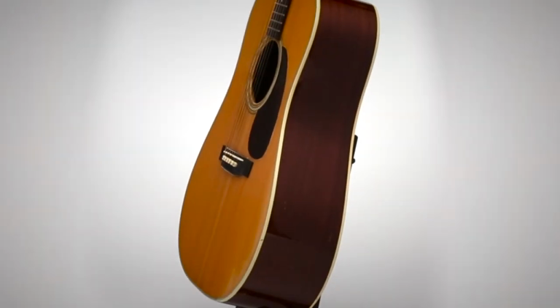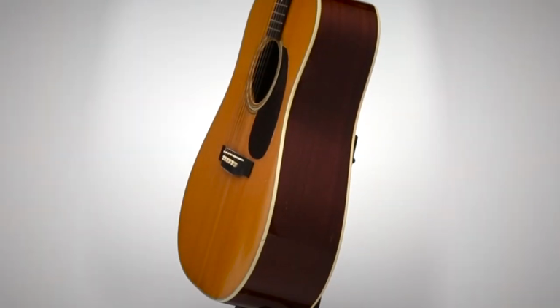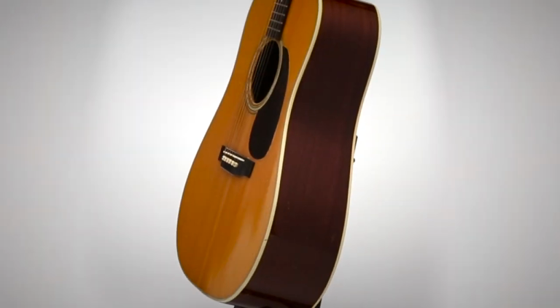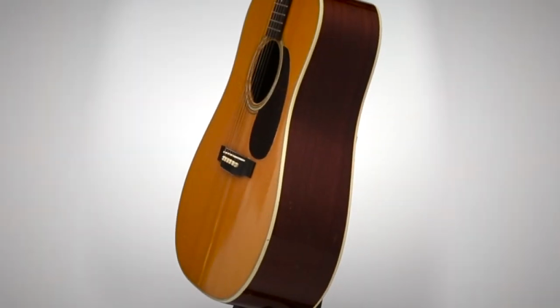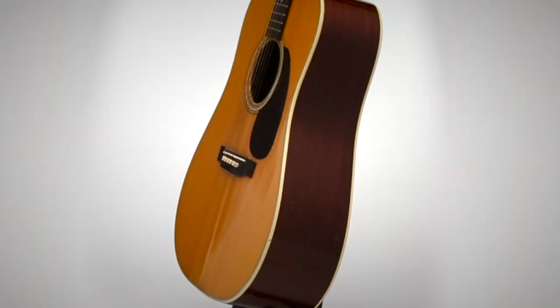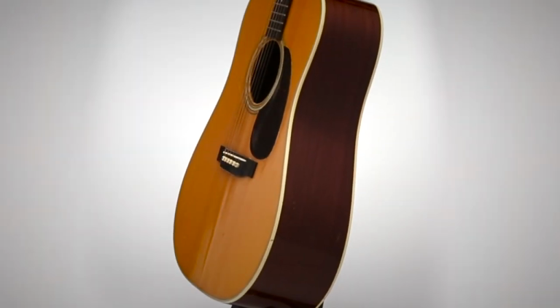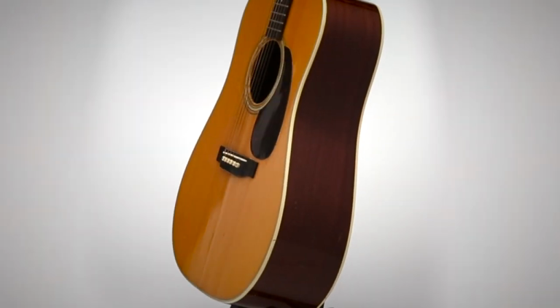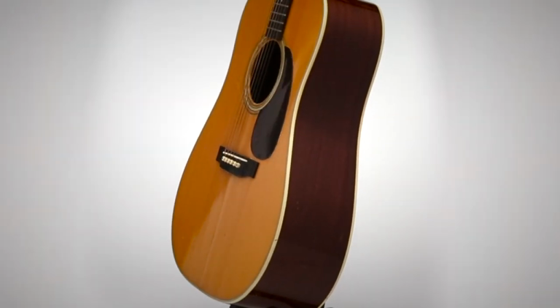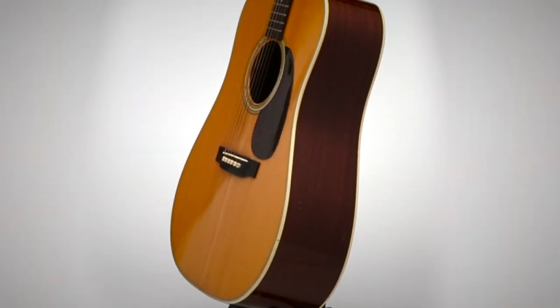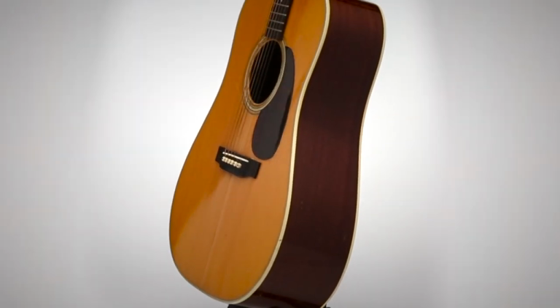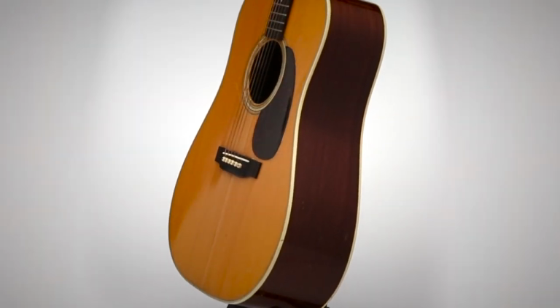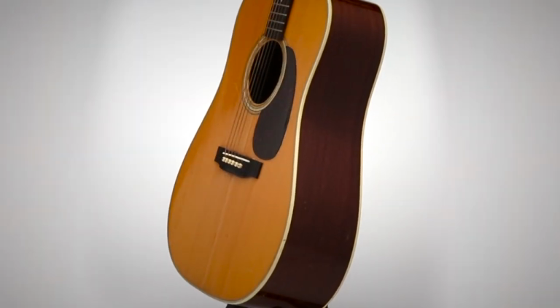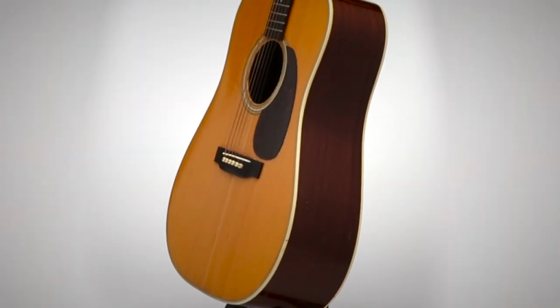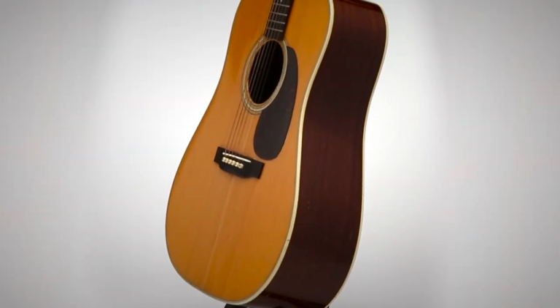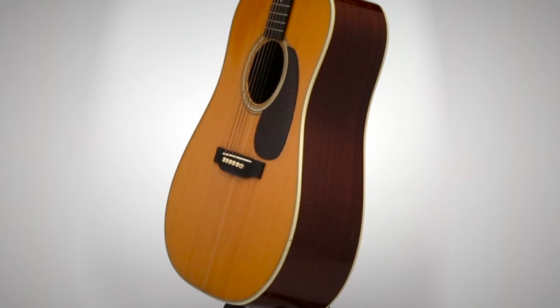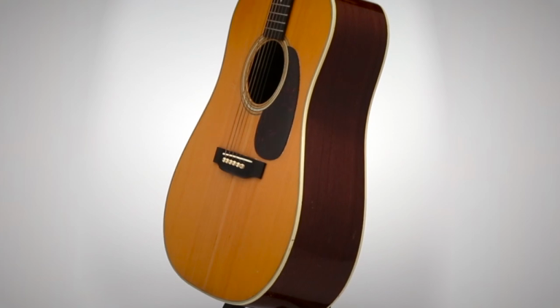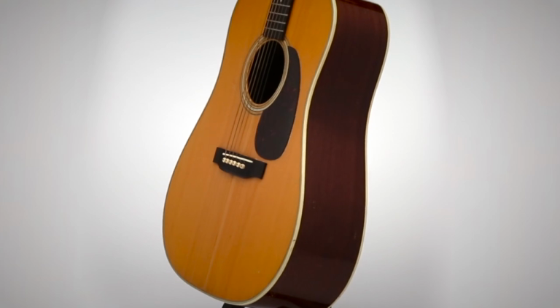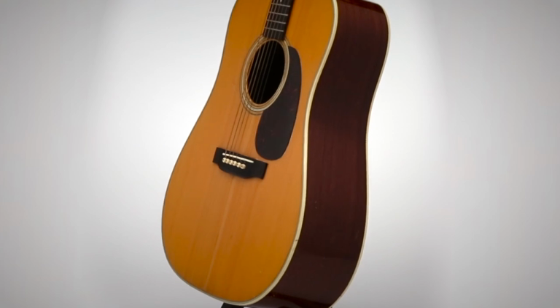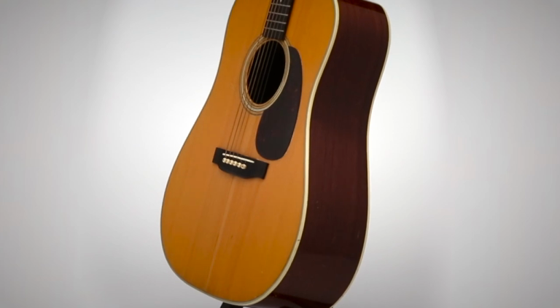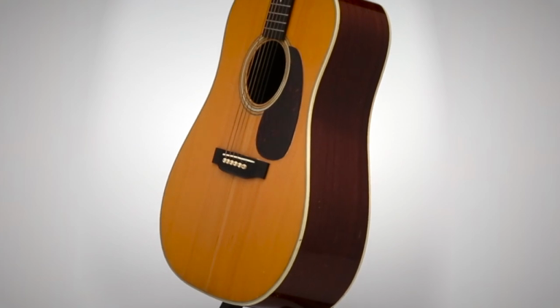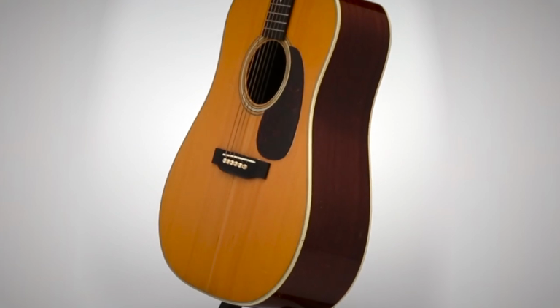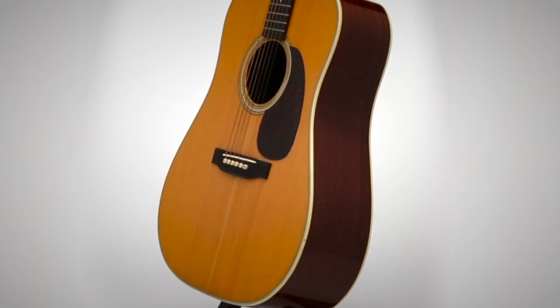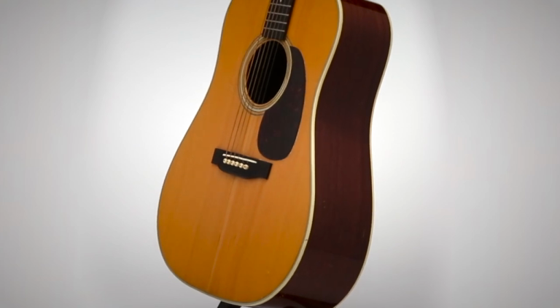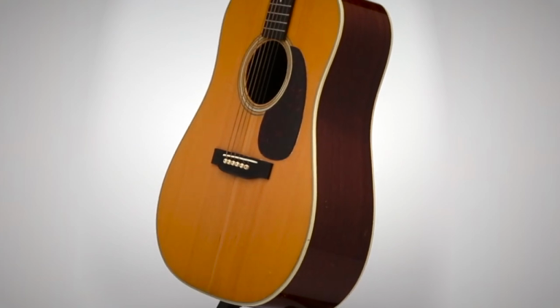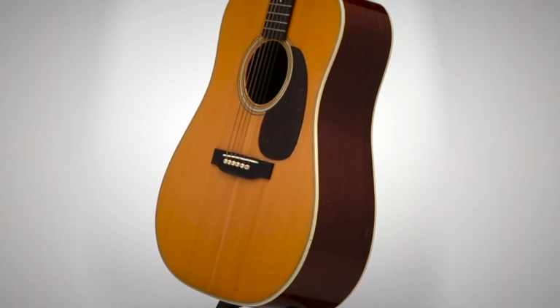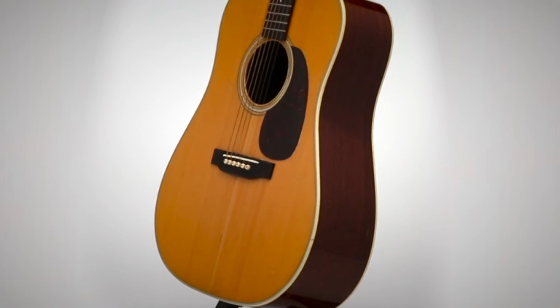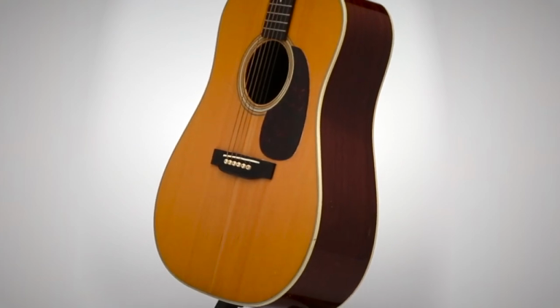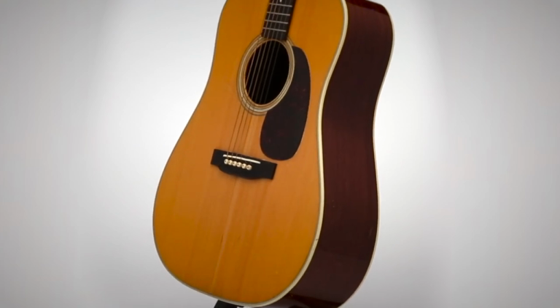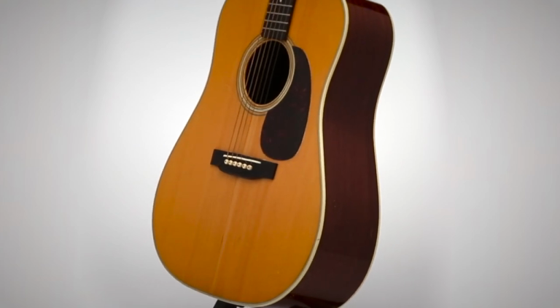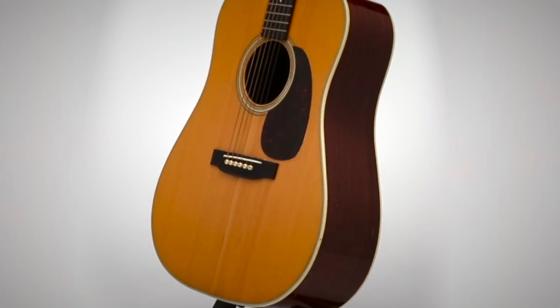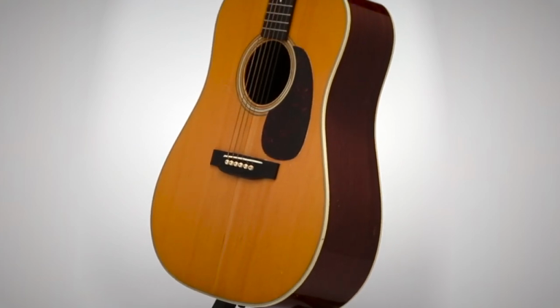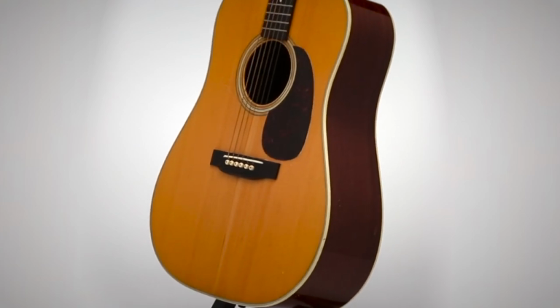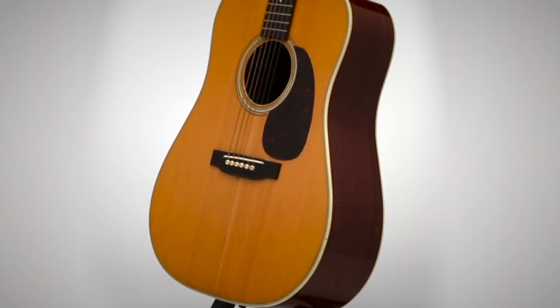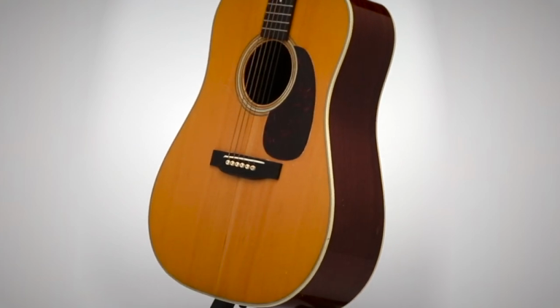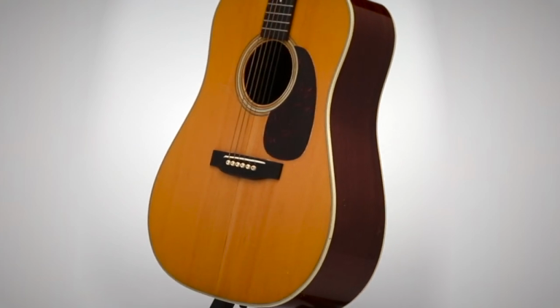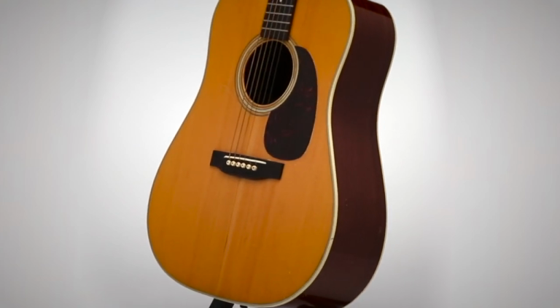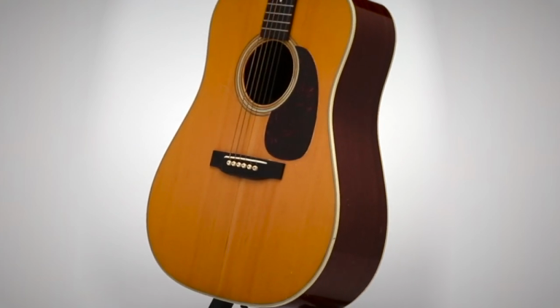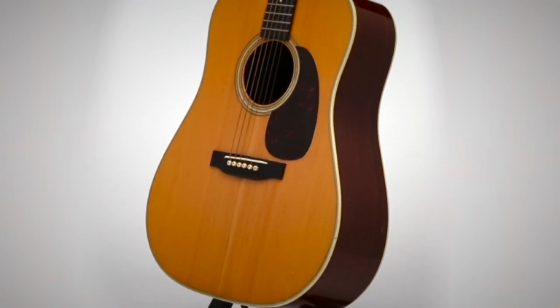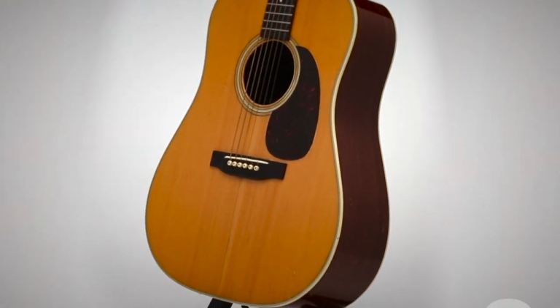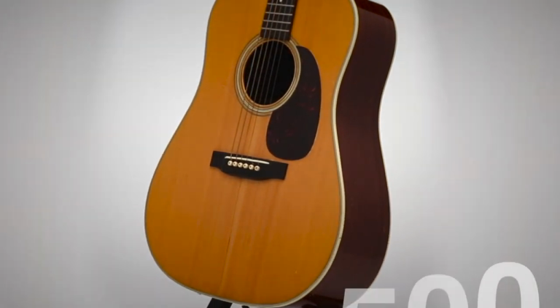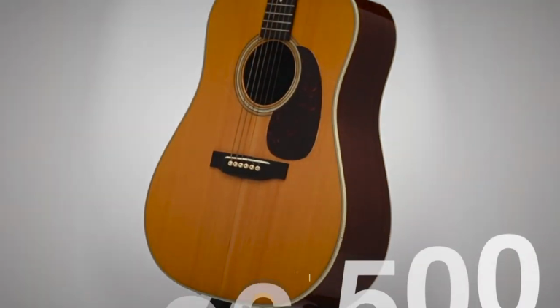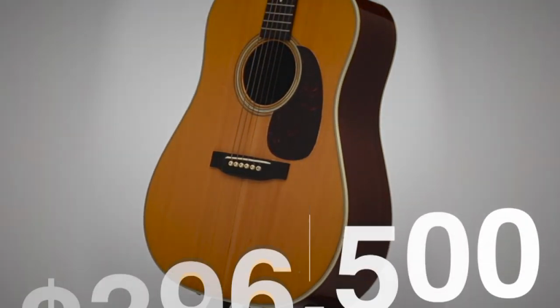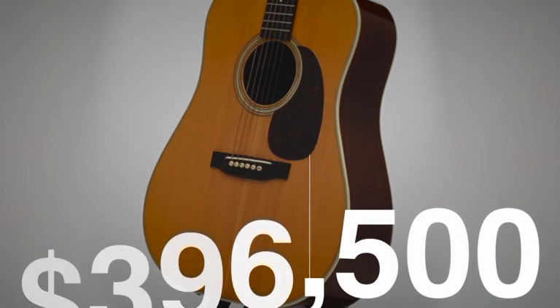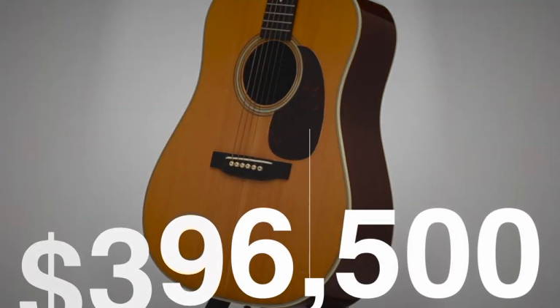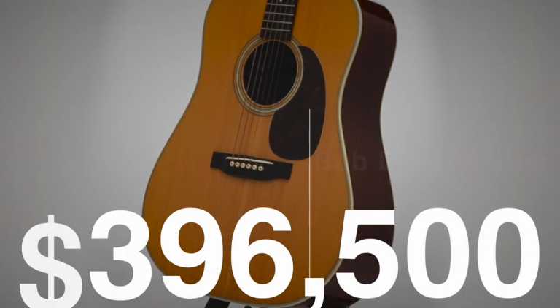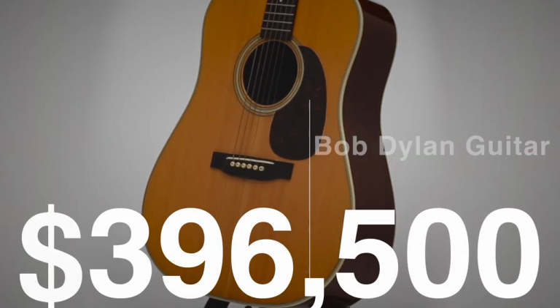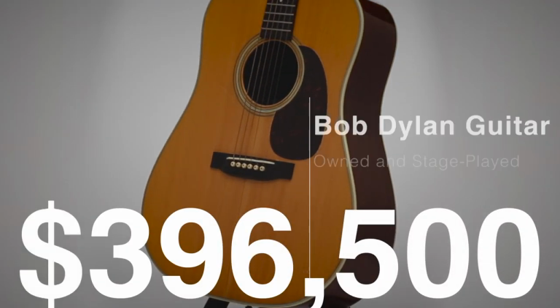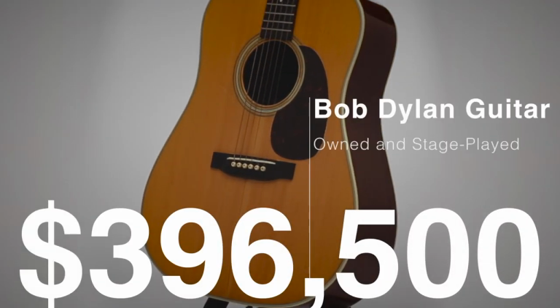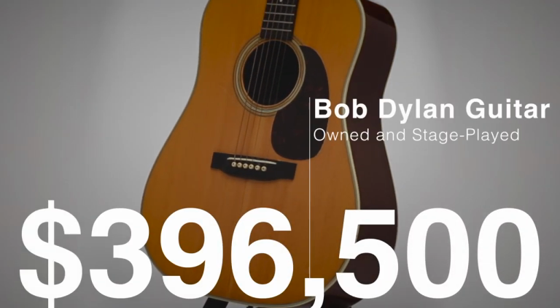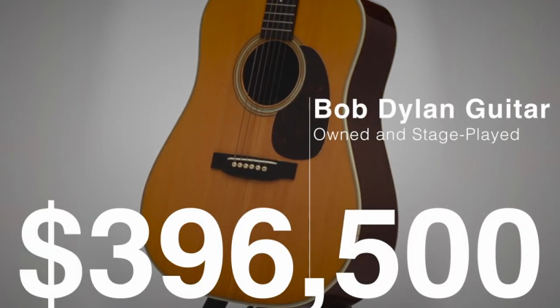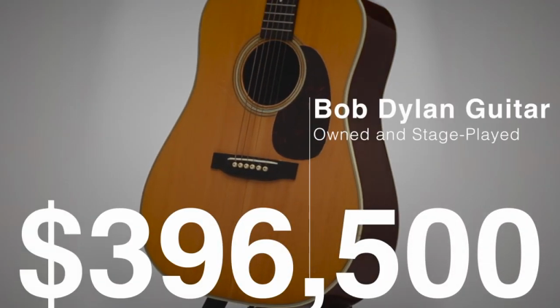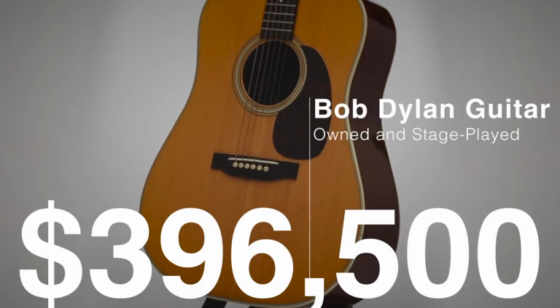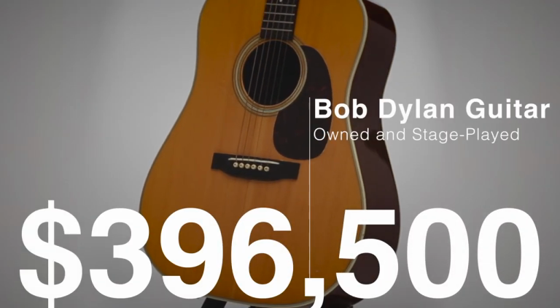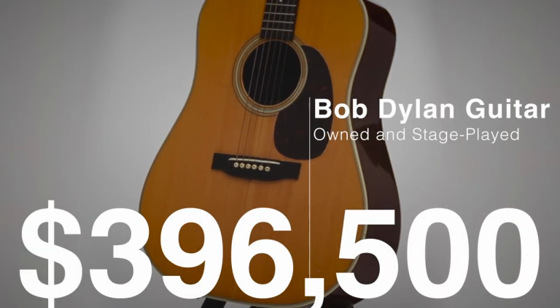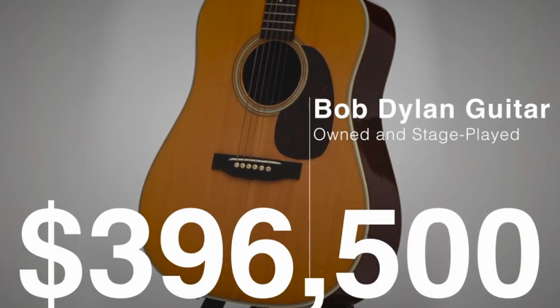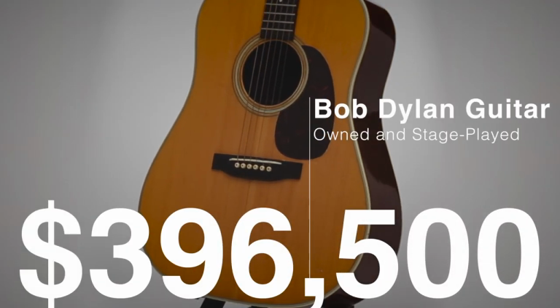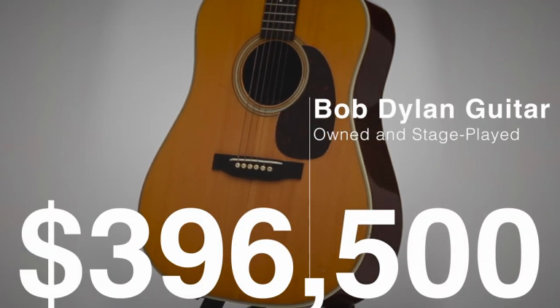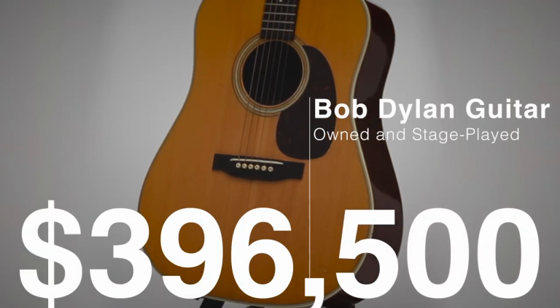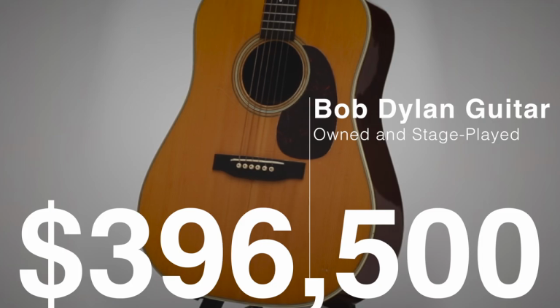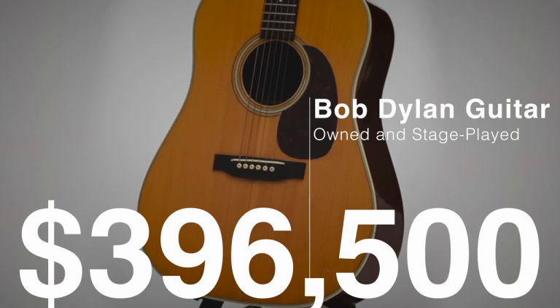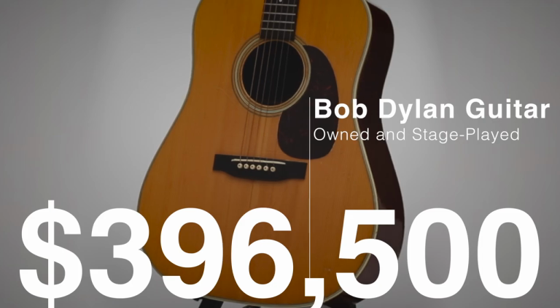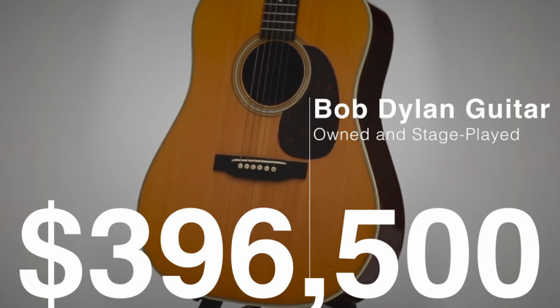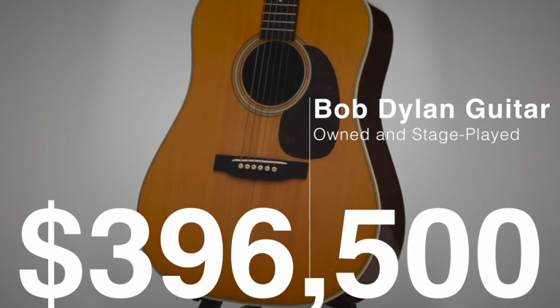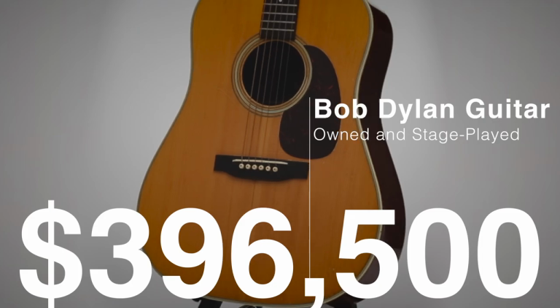This is a 1963 Martin D-28 and only the second known Dylan guitar to go to auction.